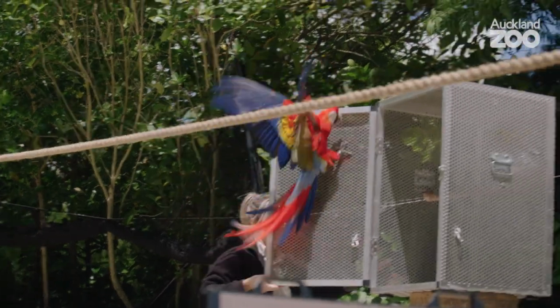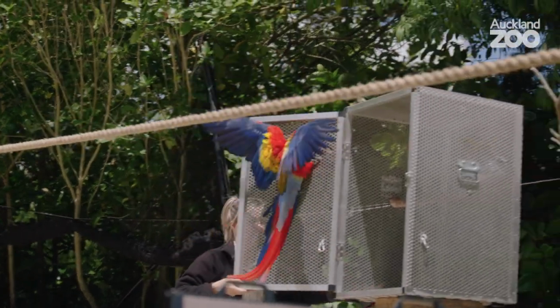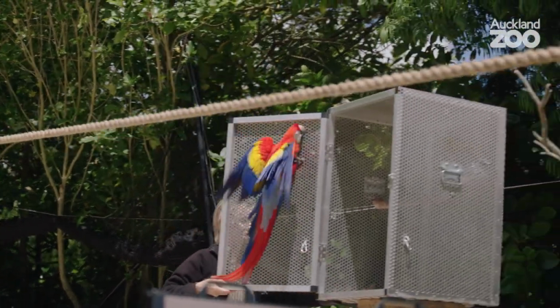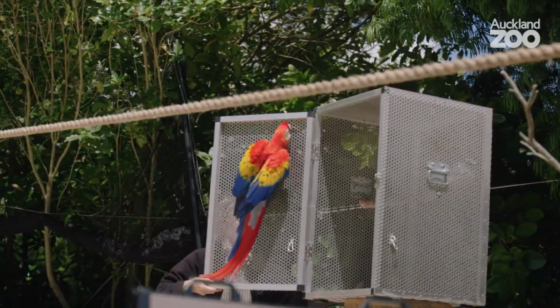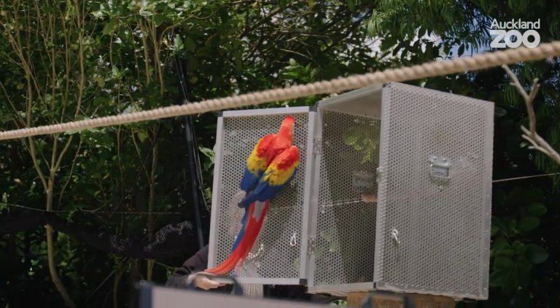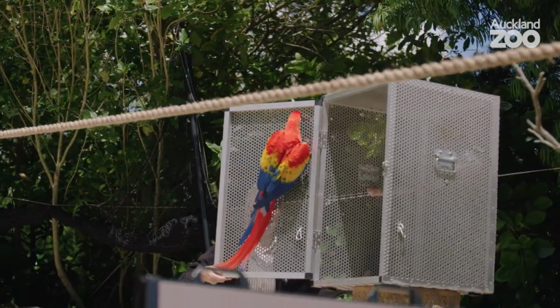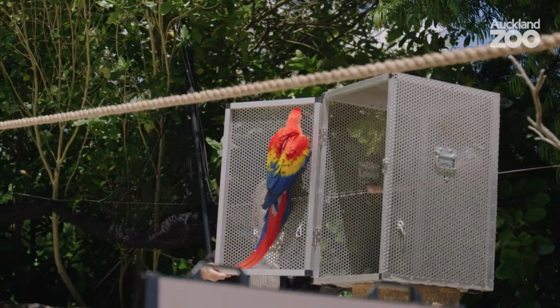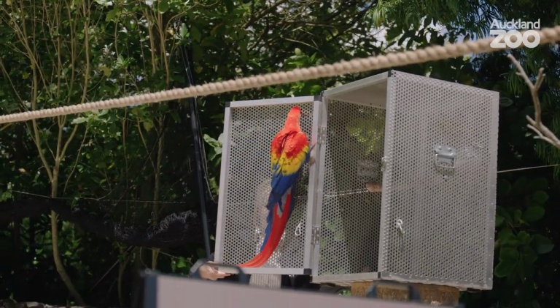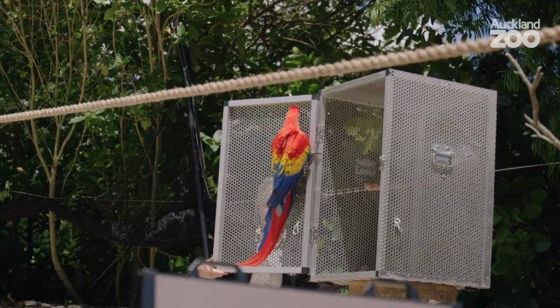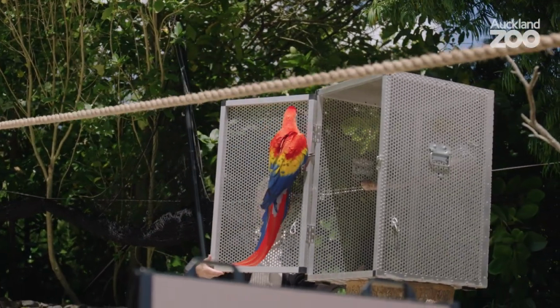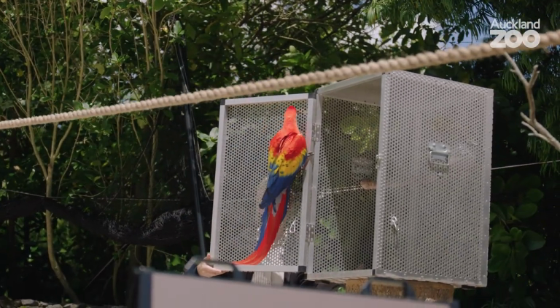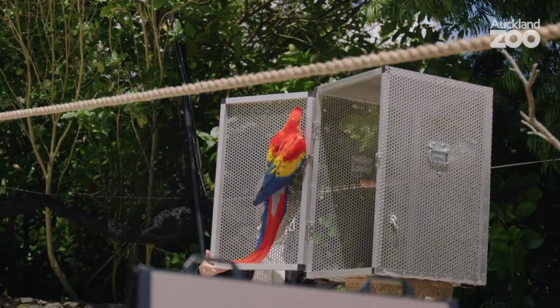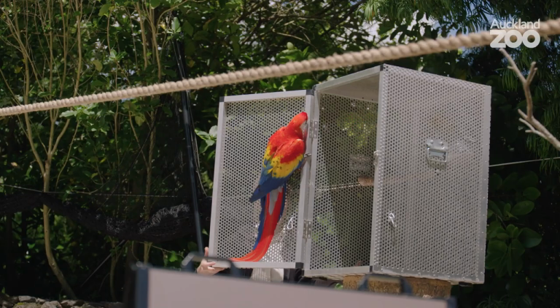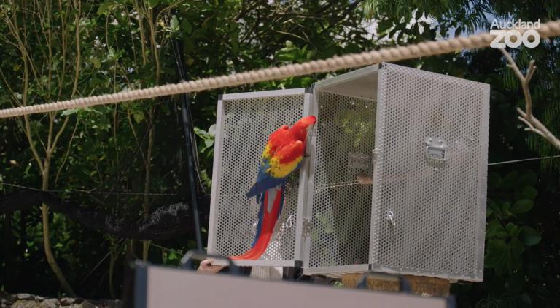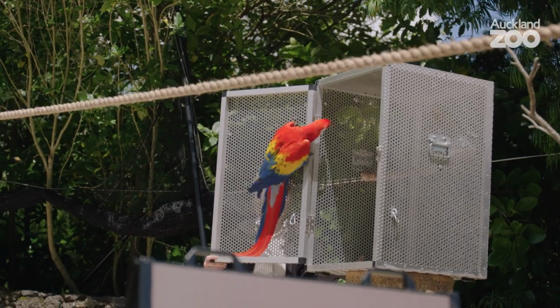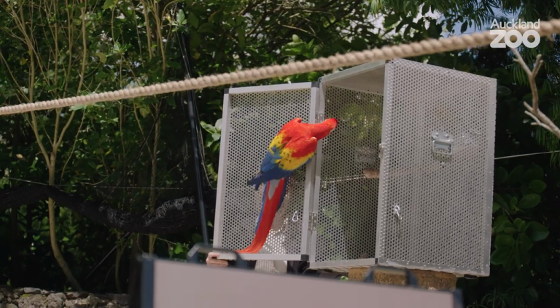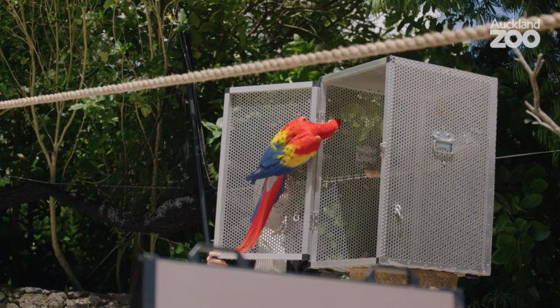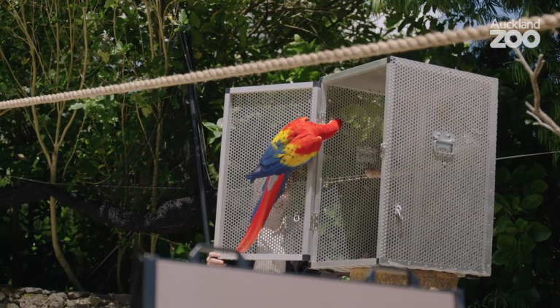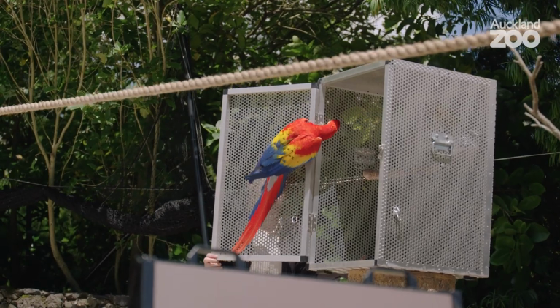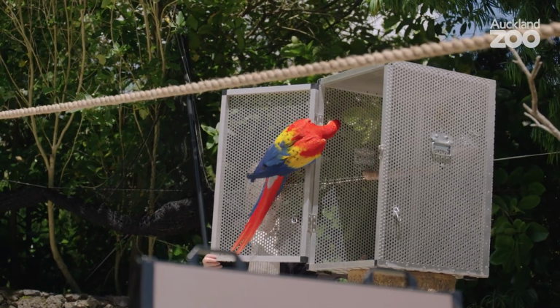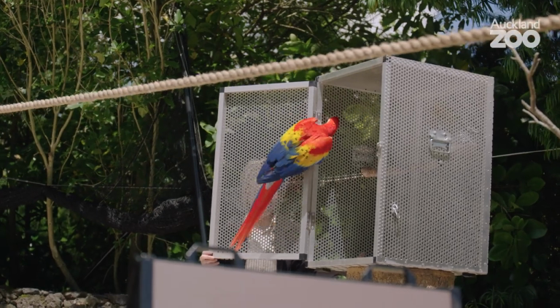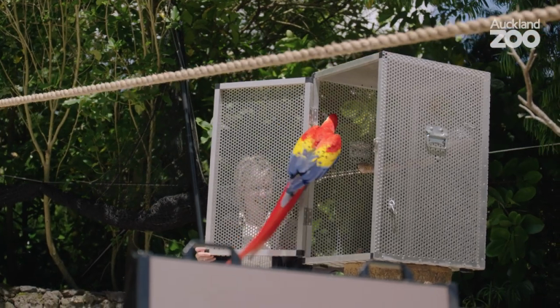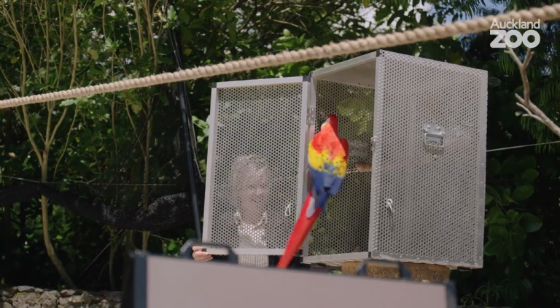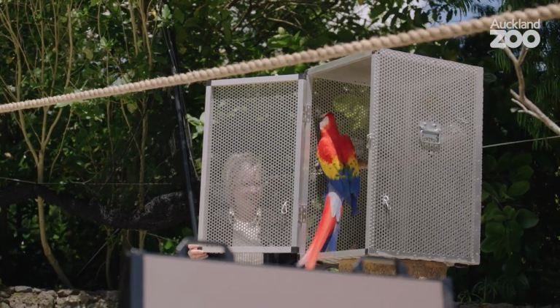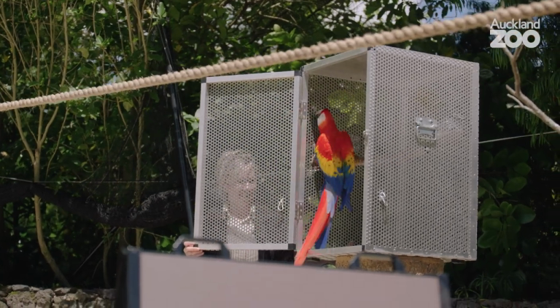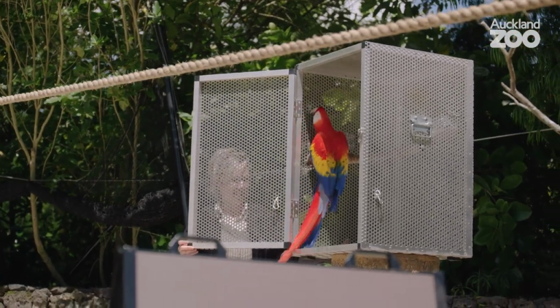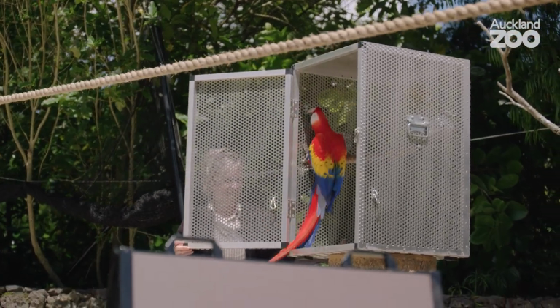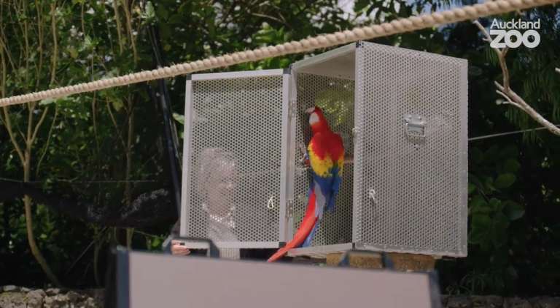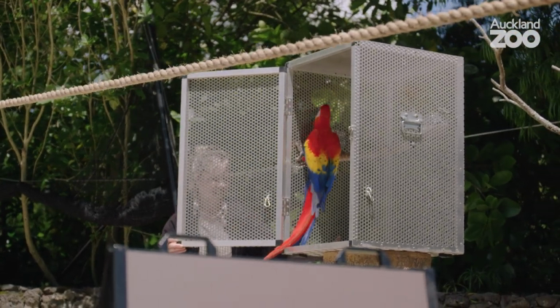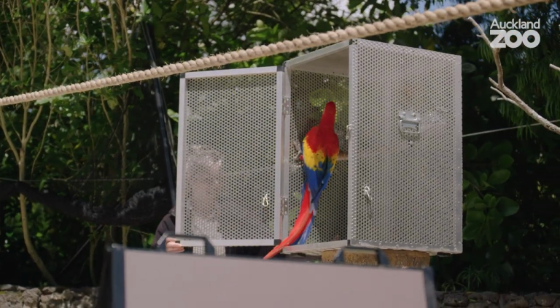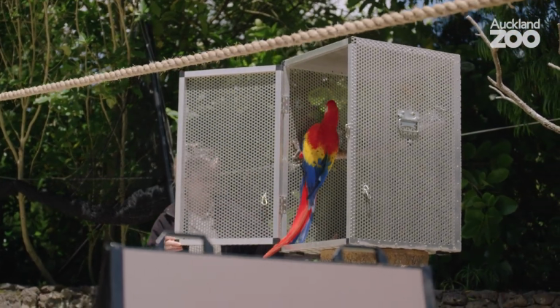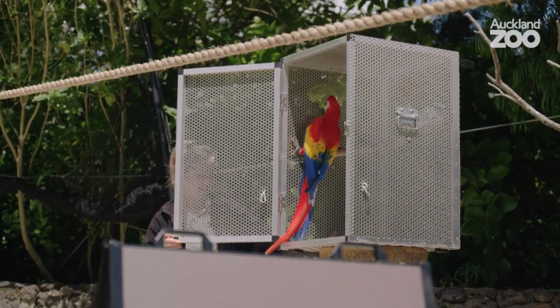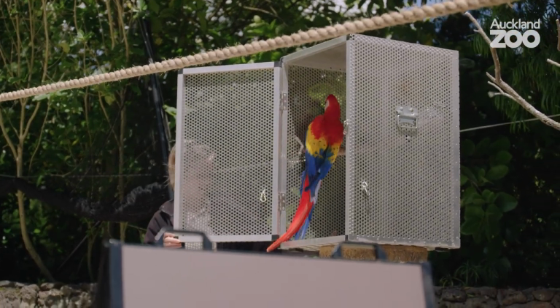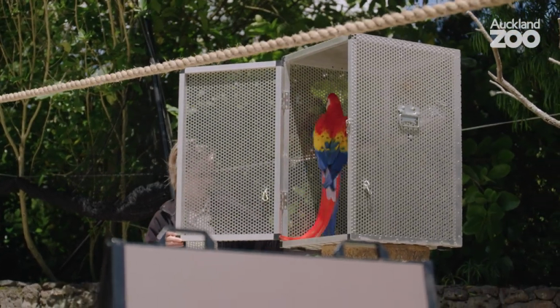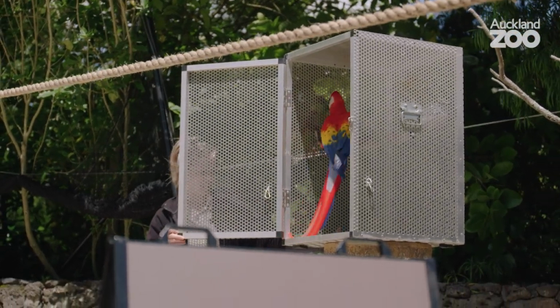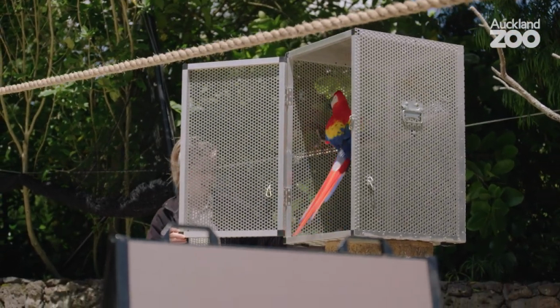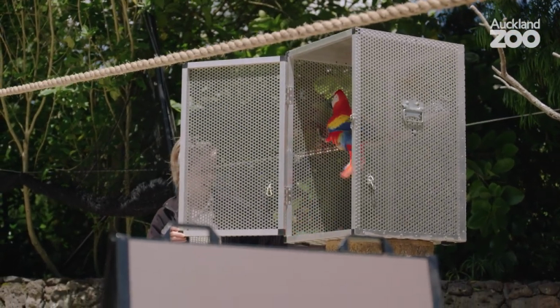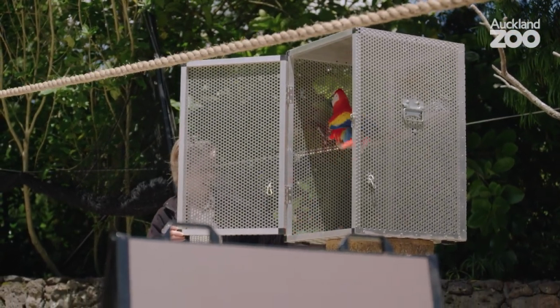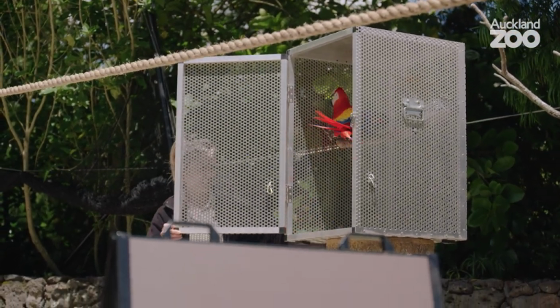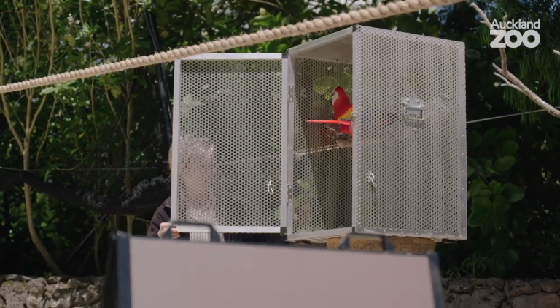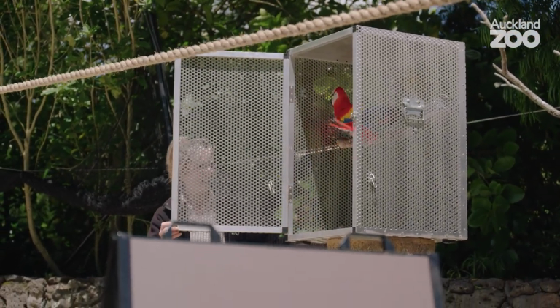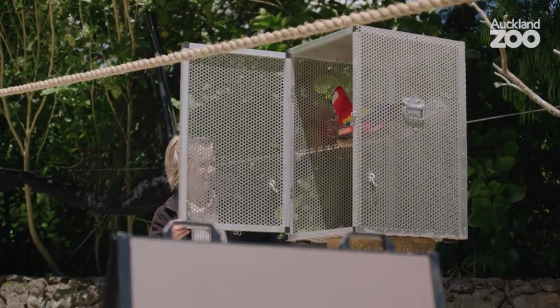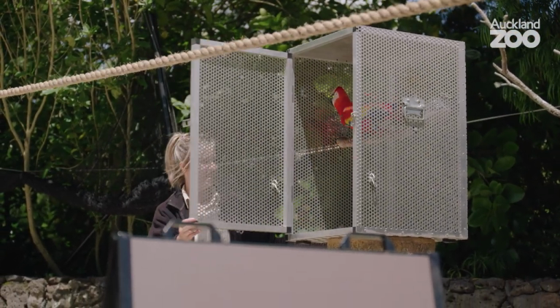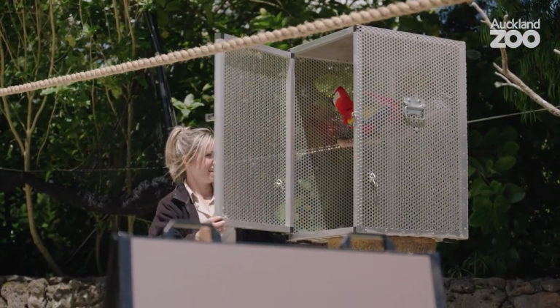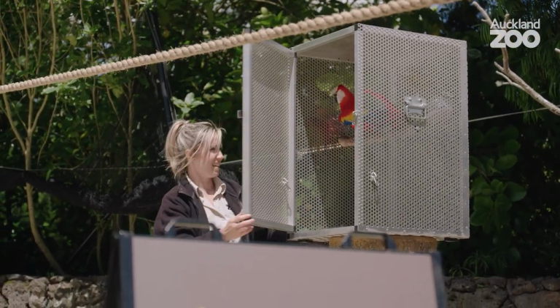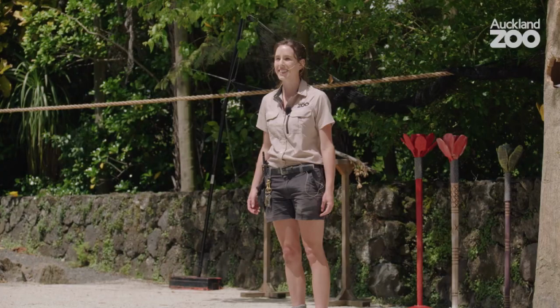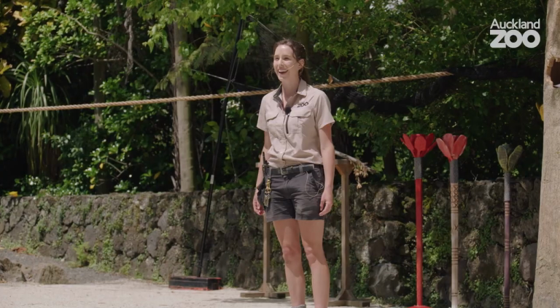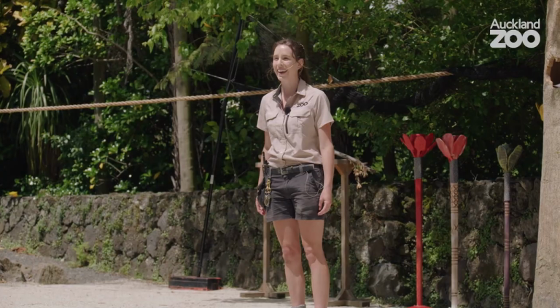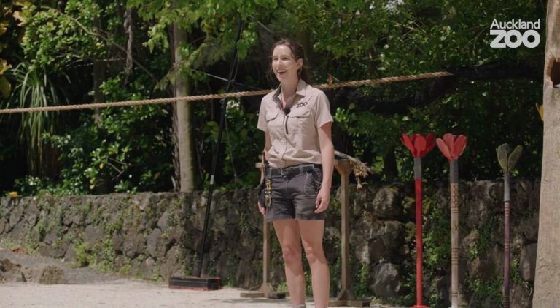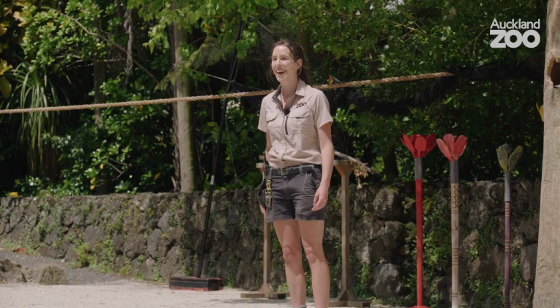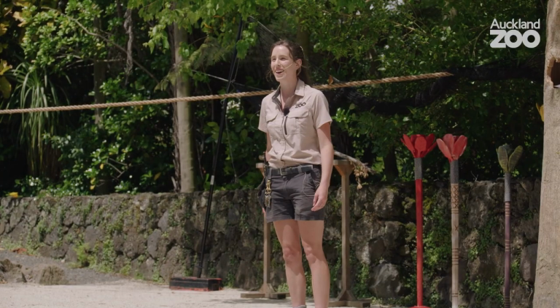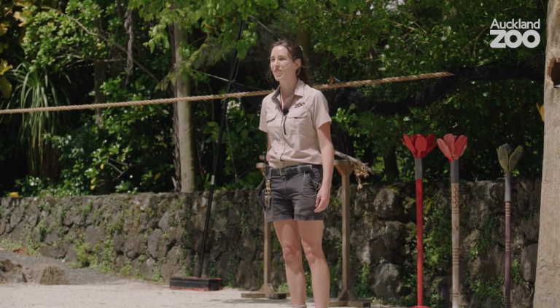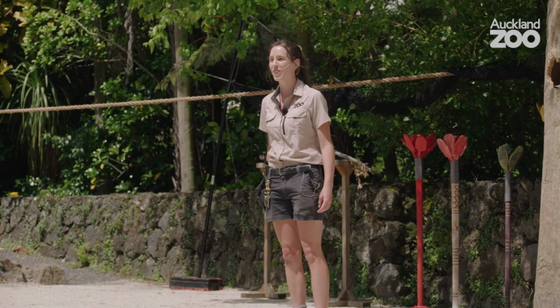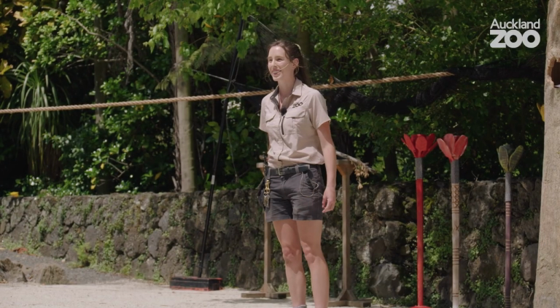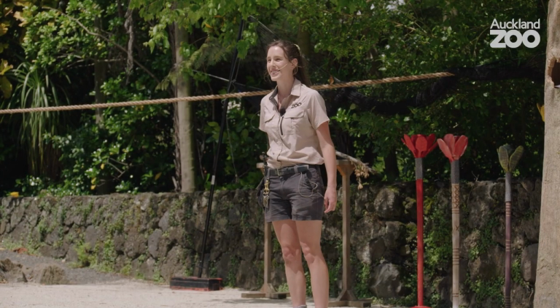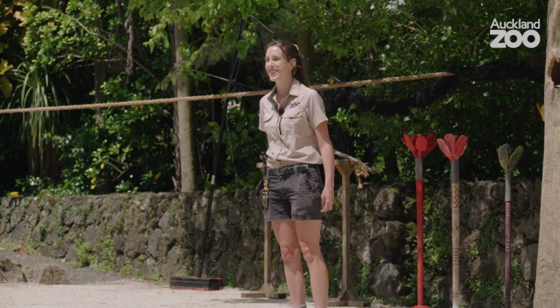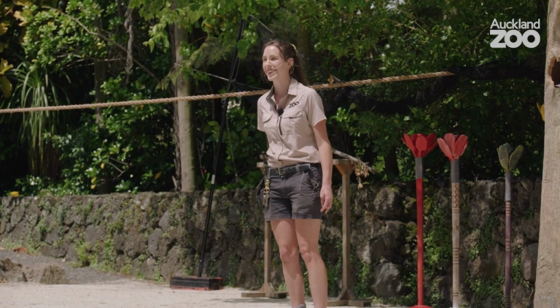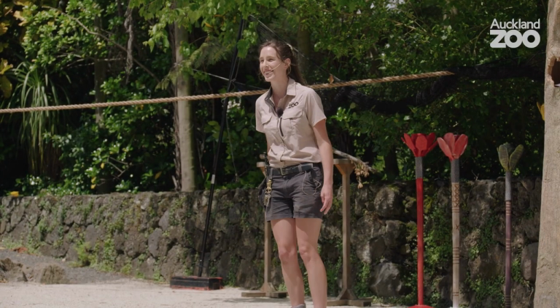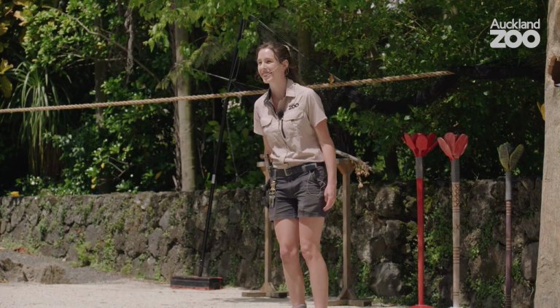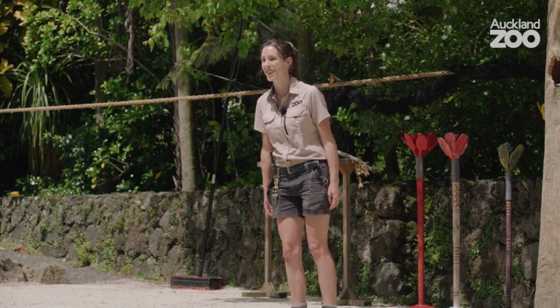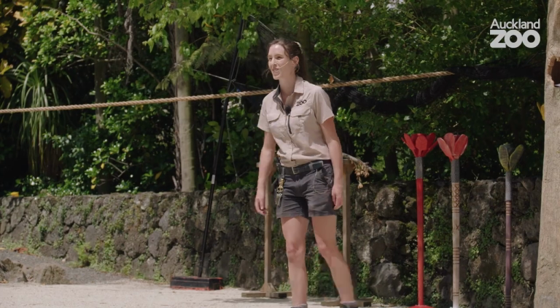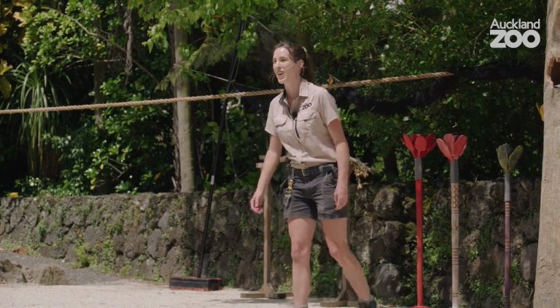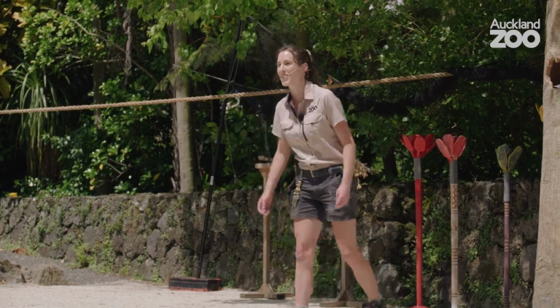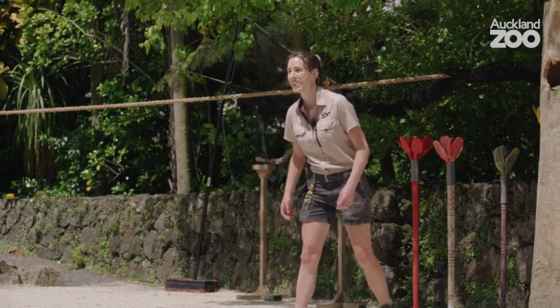Alright guys, so that is our last bird of the day. I hope you enjoy the rest of the day here at Auckland Zoo — thanks for coming.